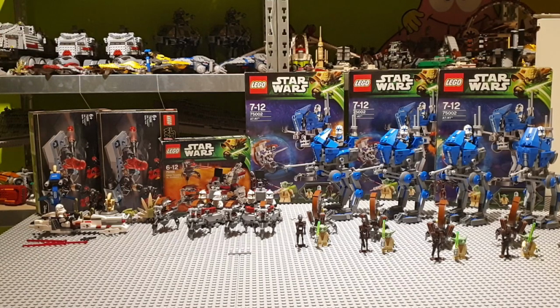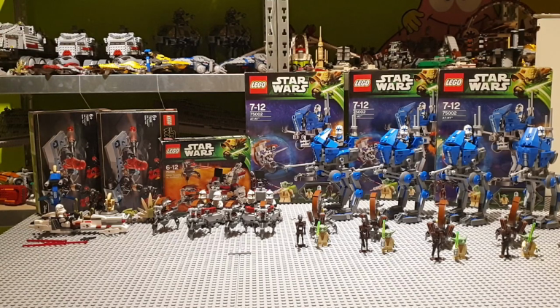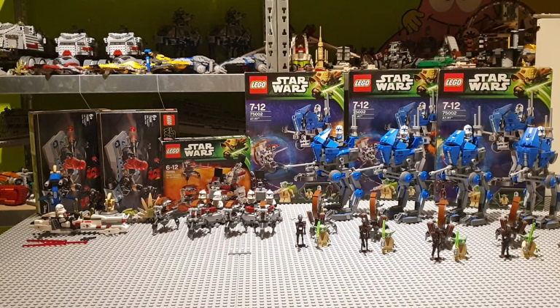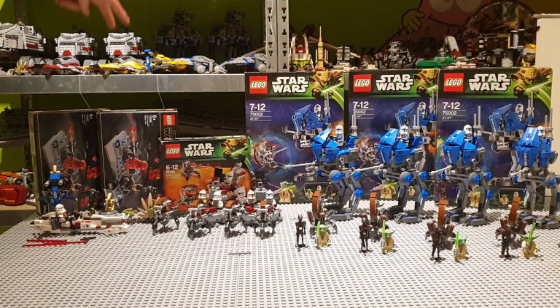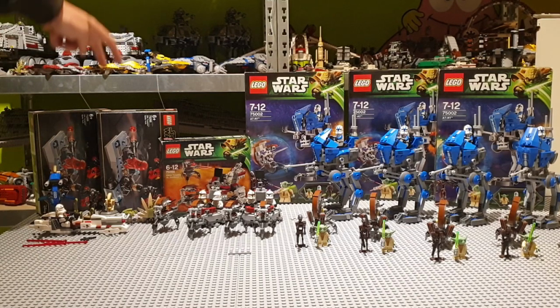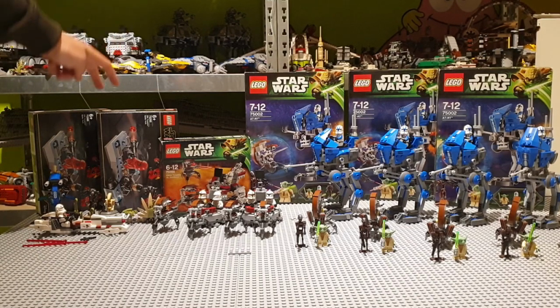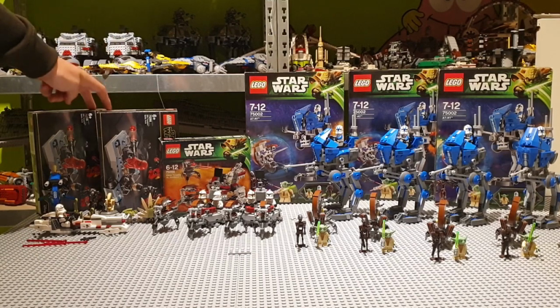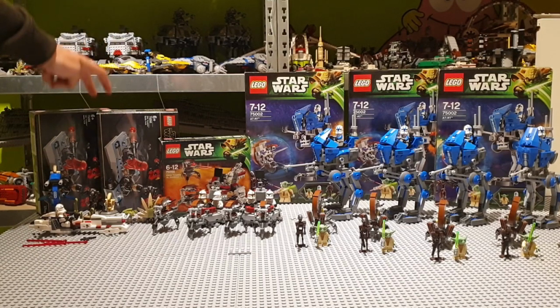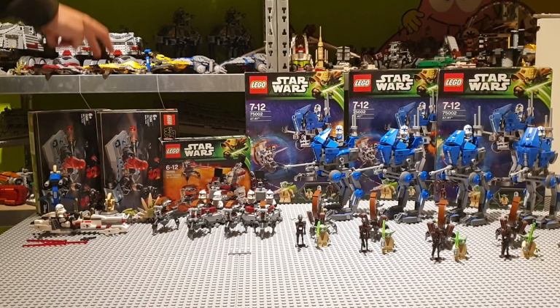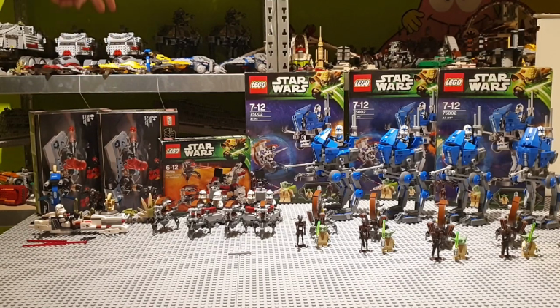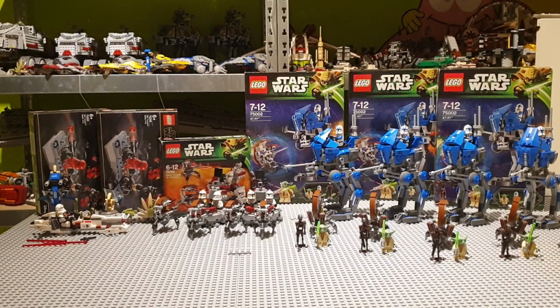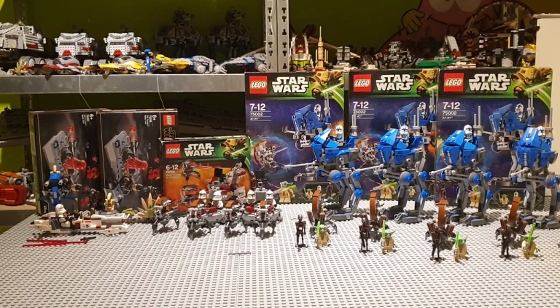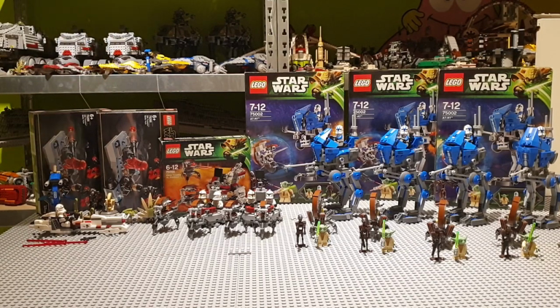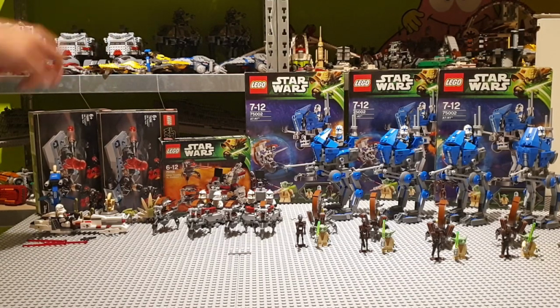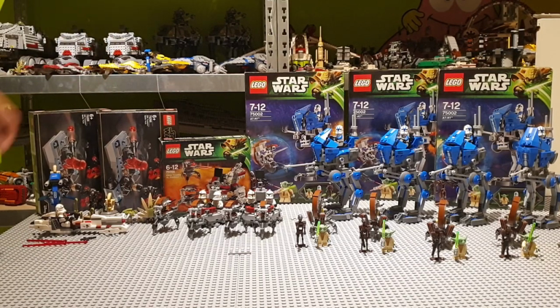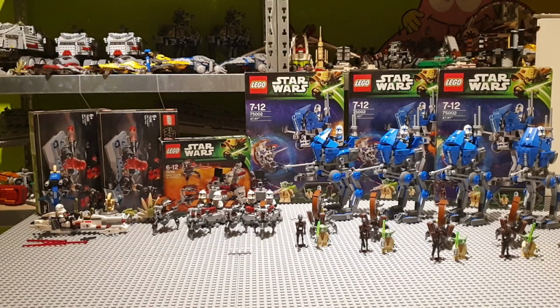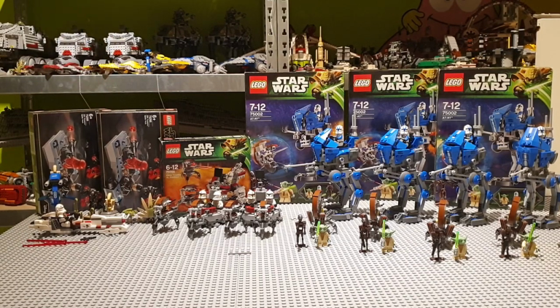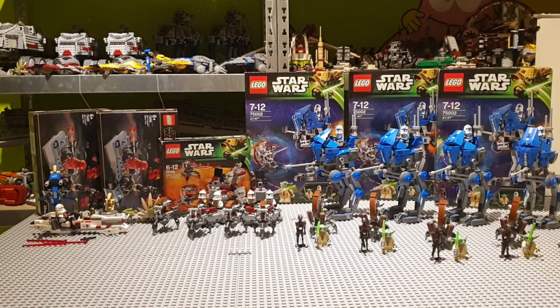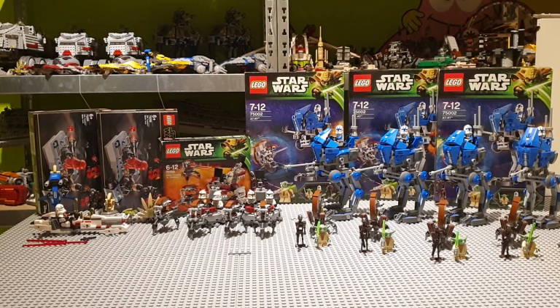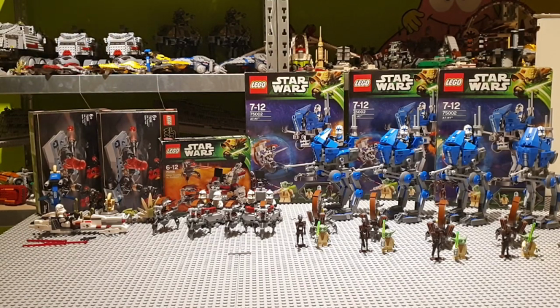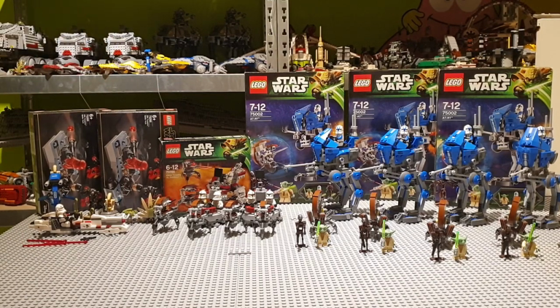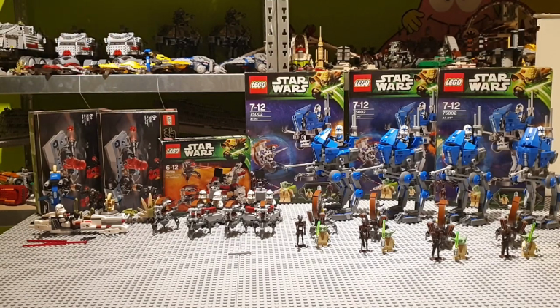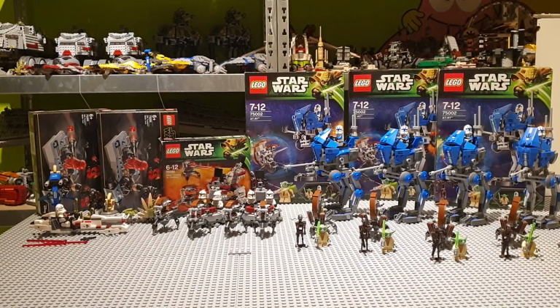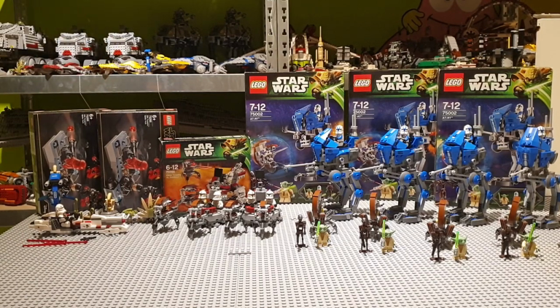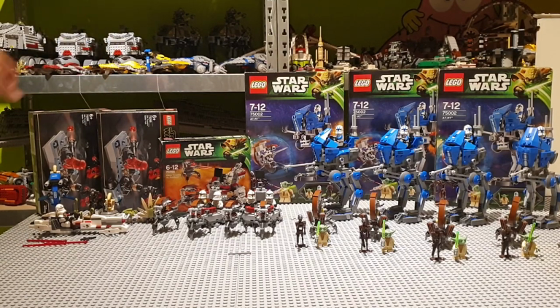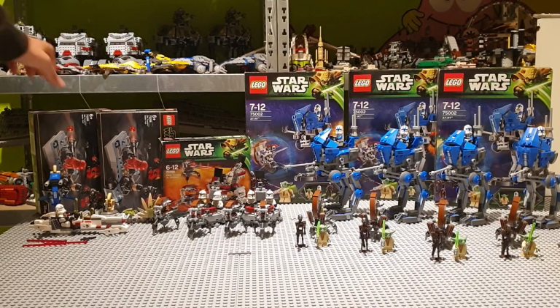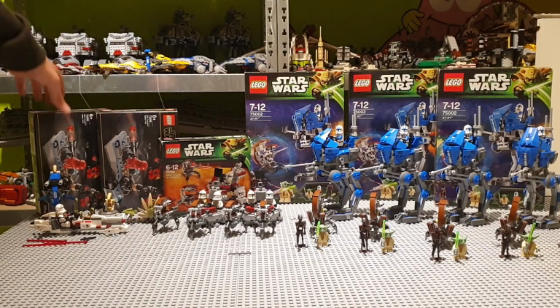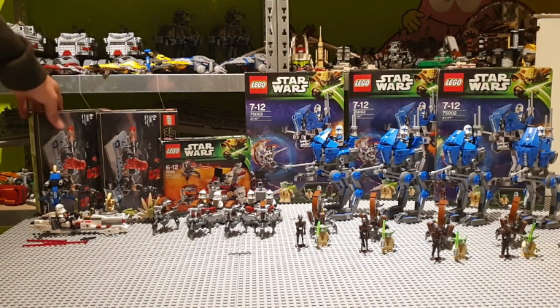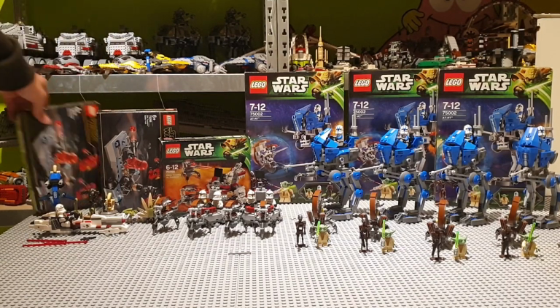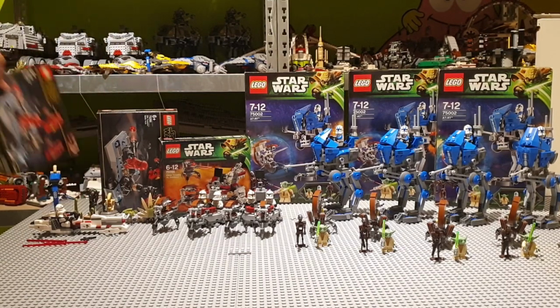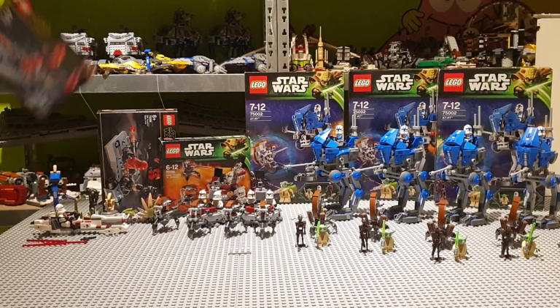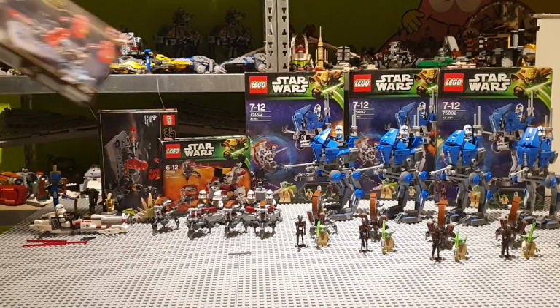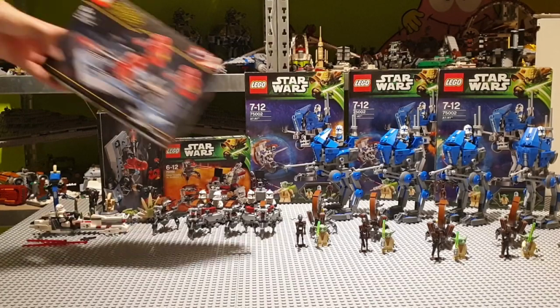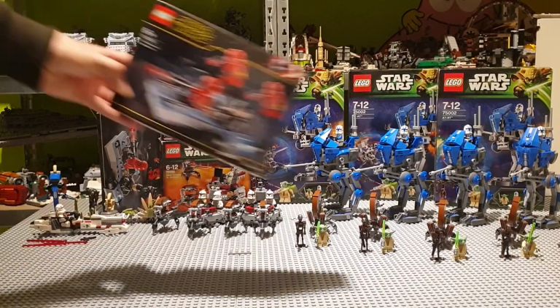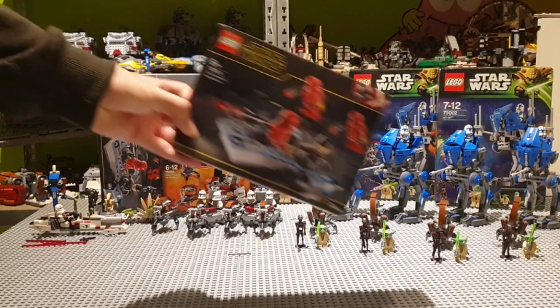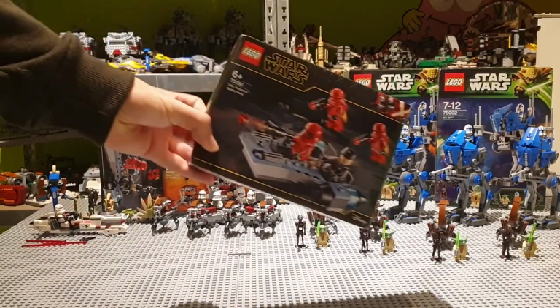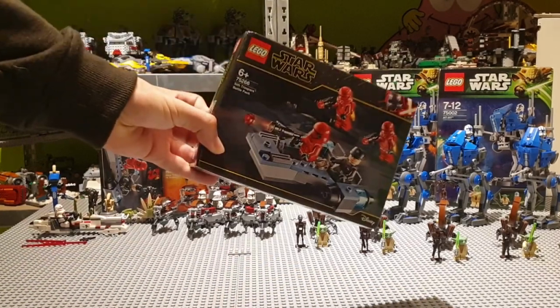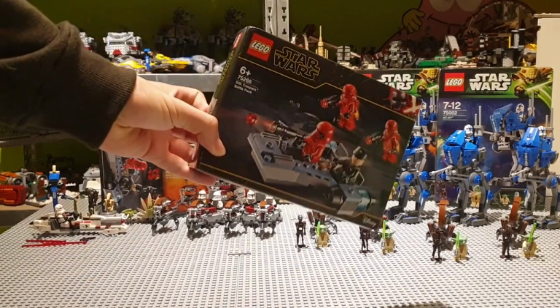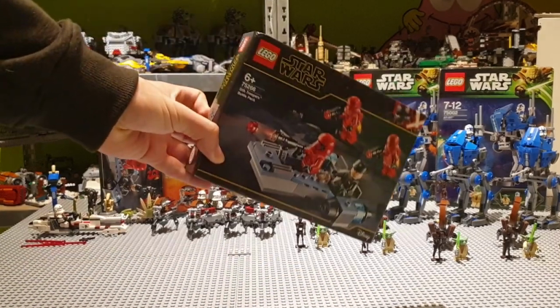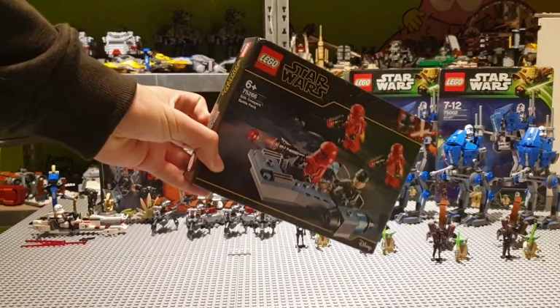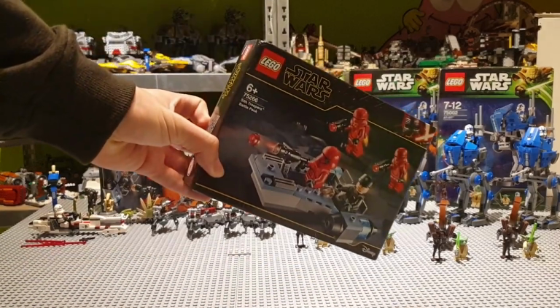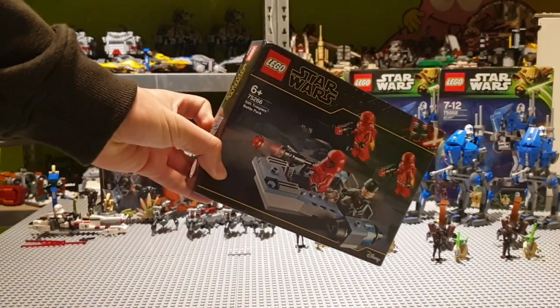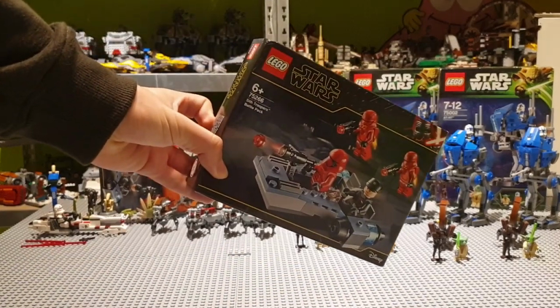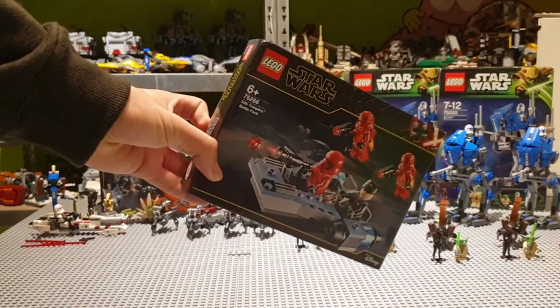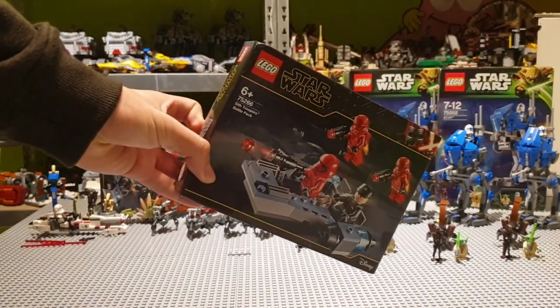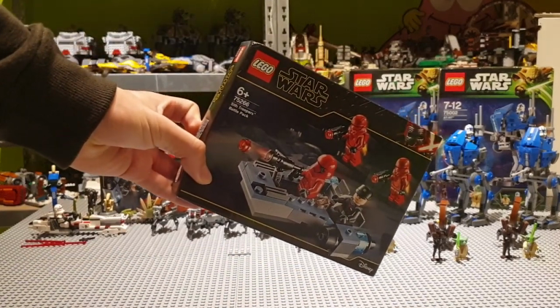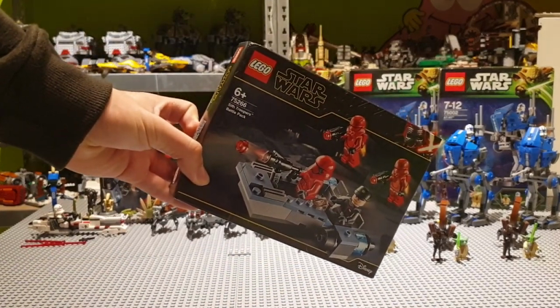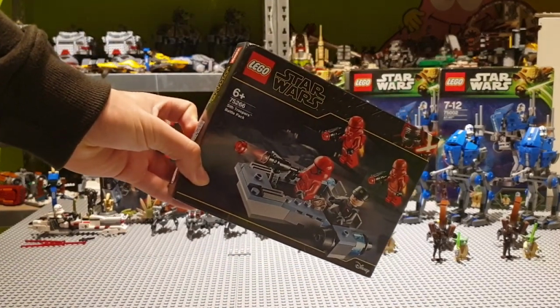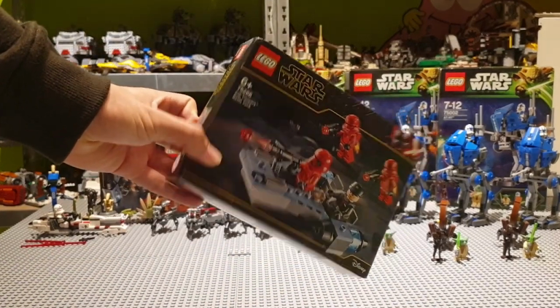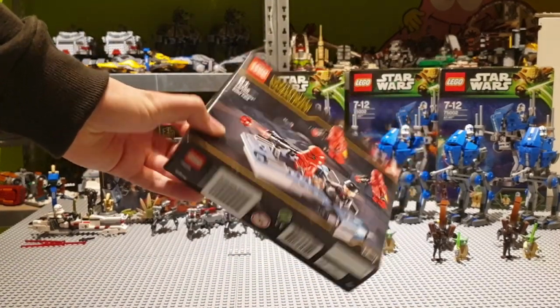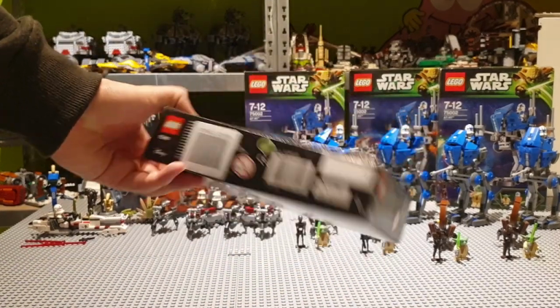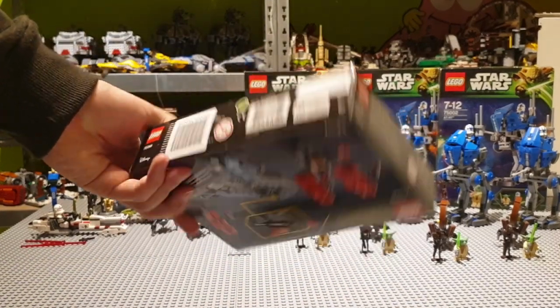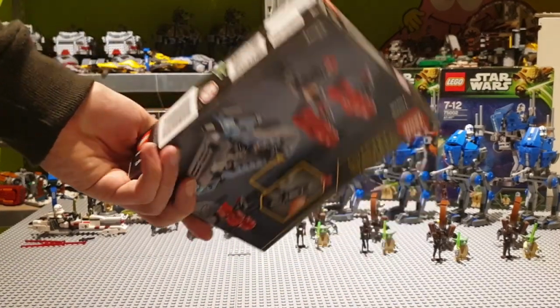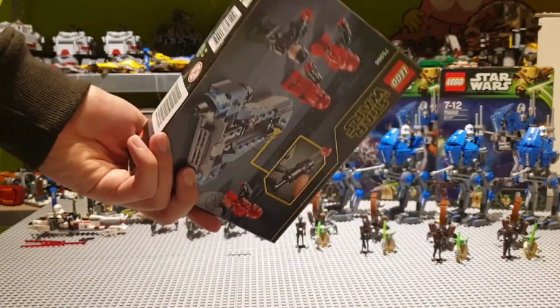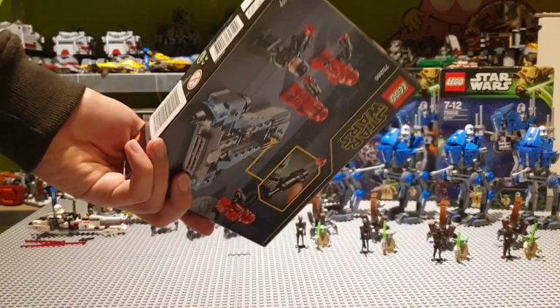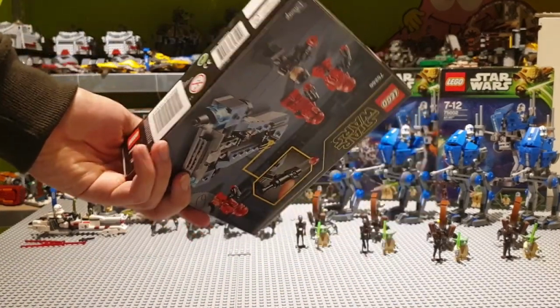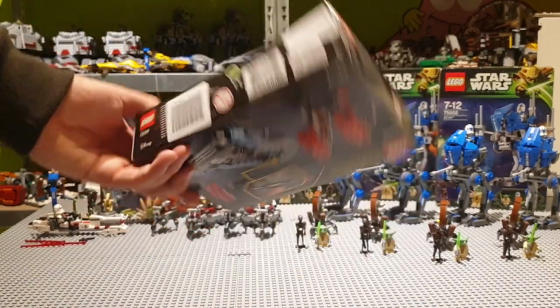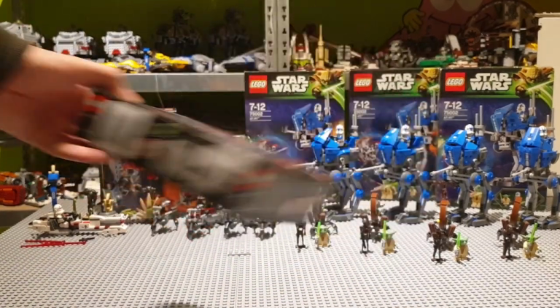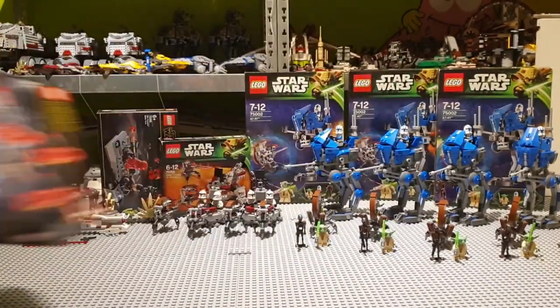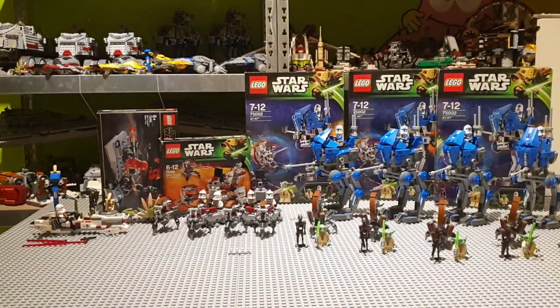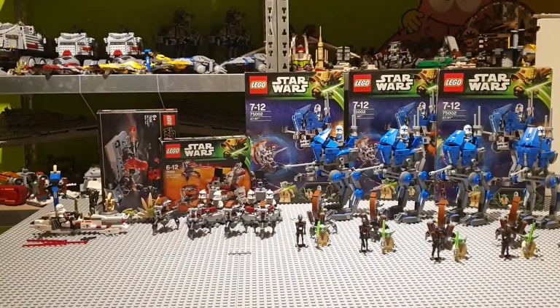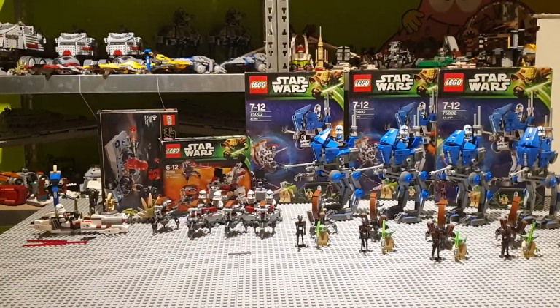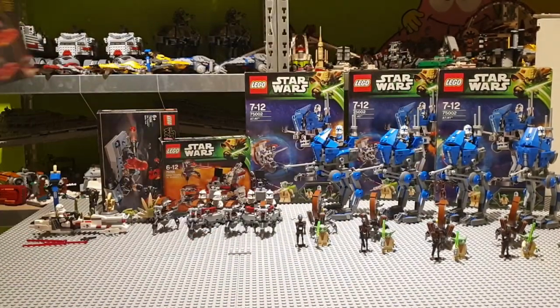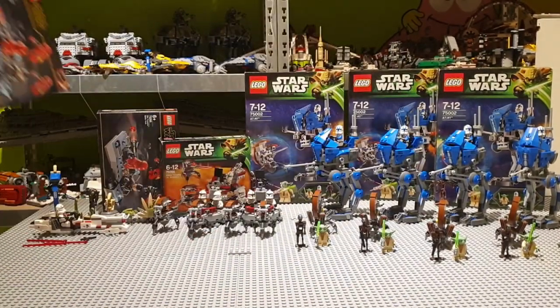And I've got two of these Sith Trooper battle packs over here. Quite nice battle packs as you can see — I love this battle pack.